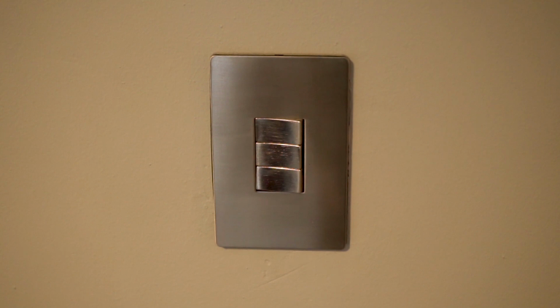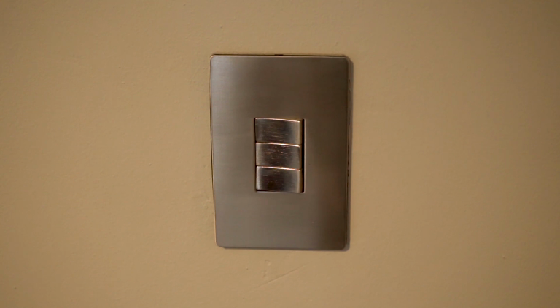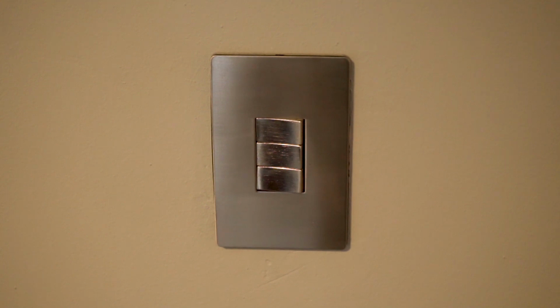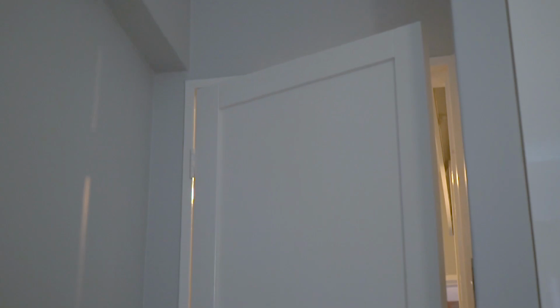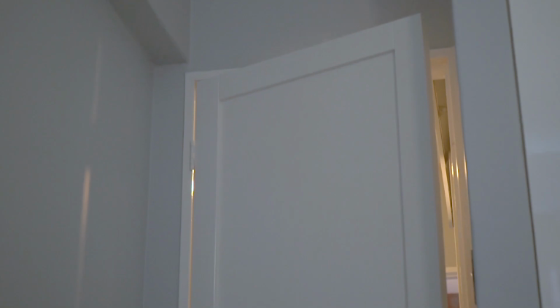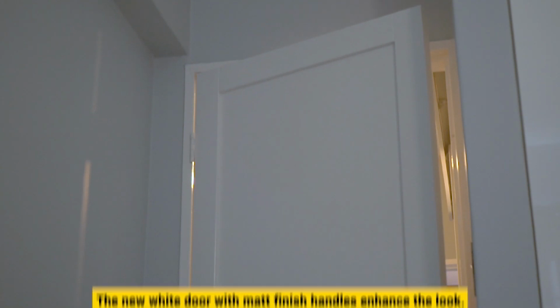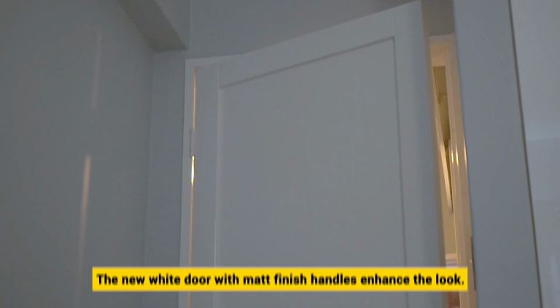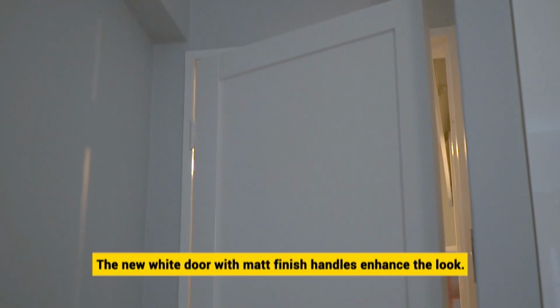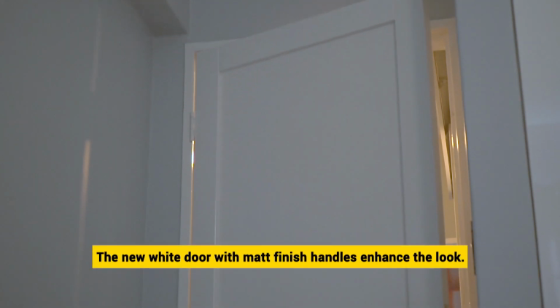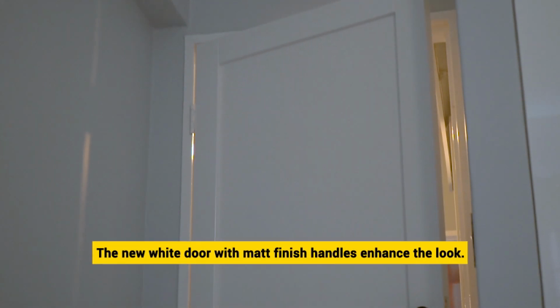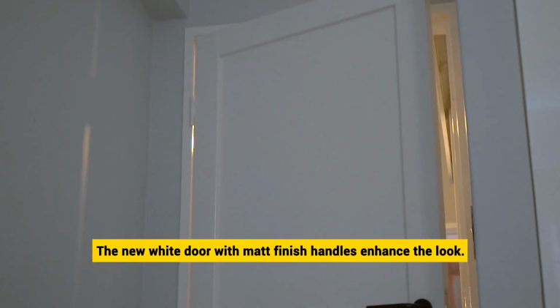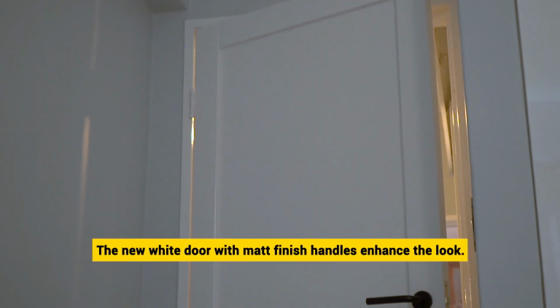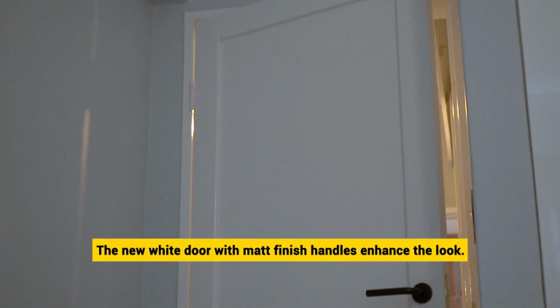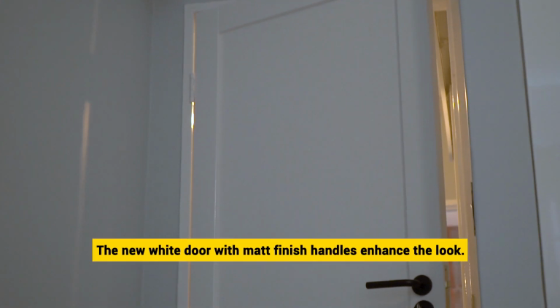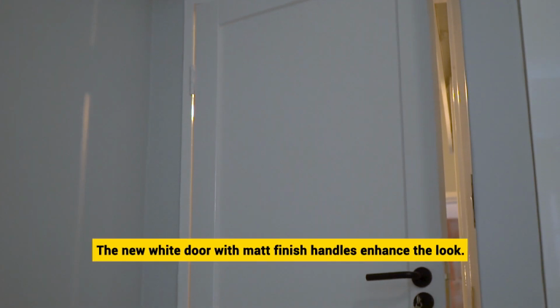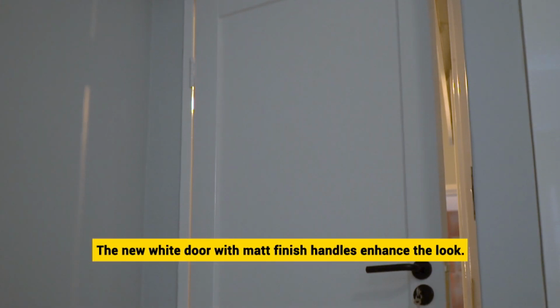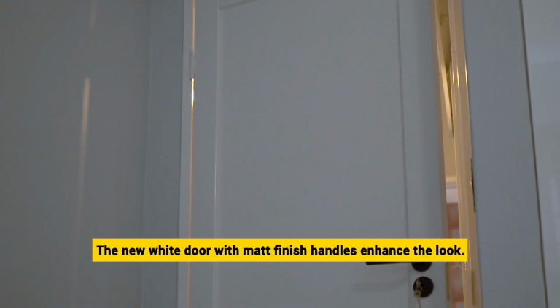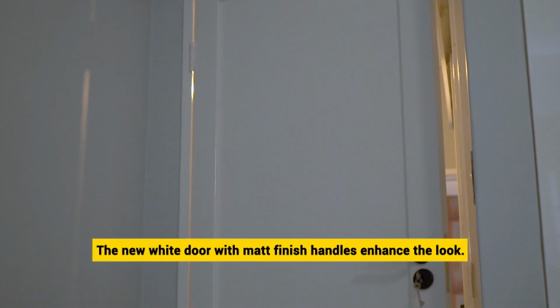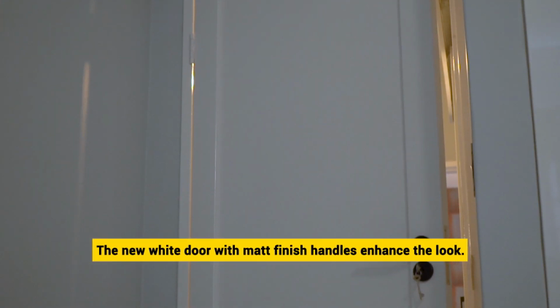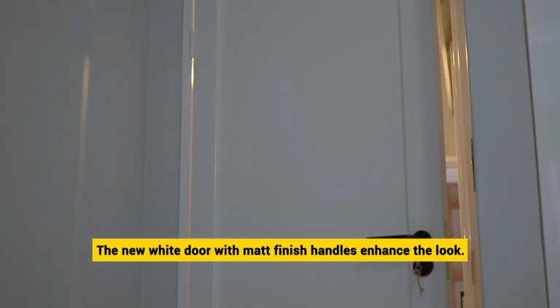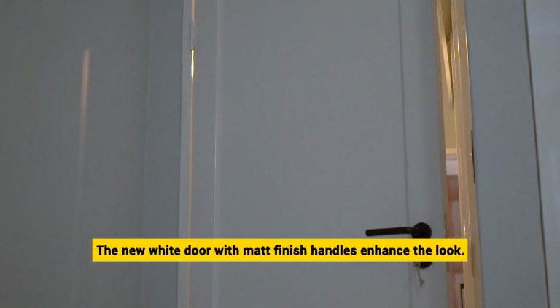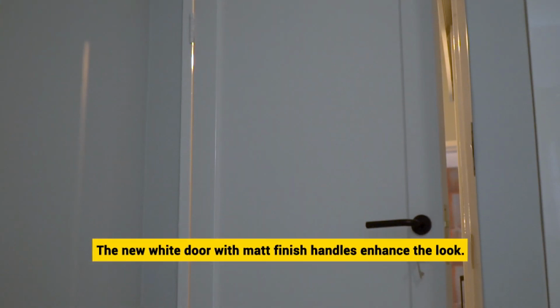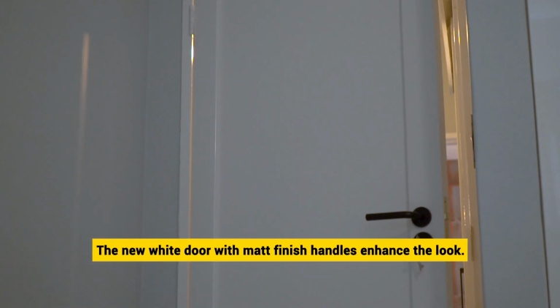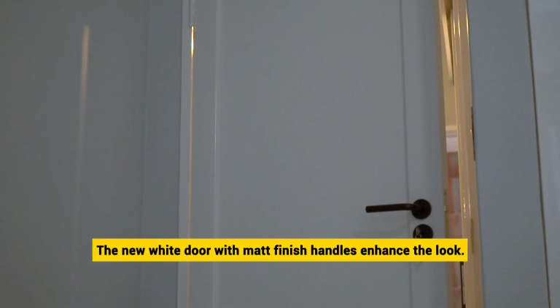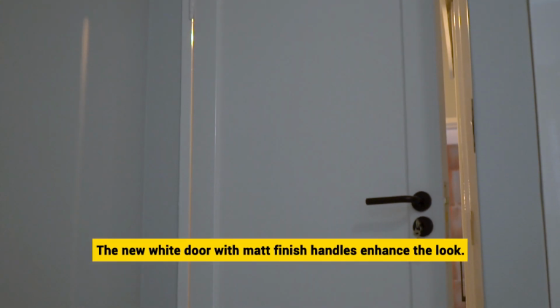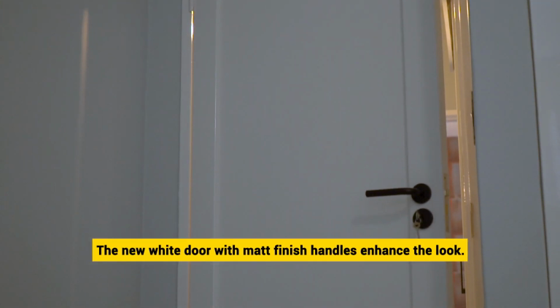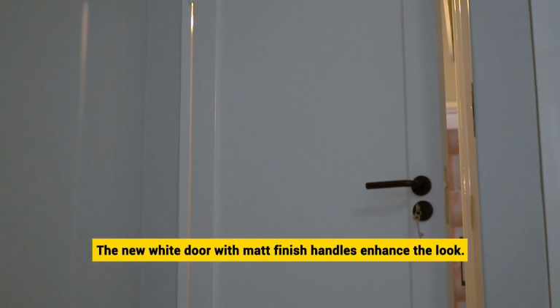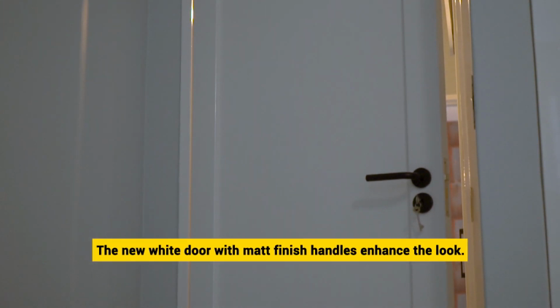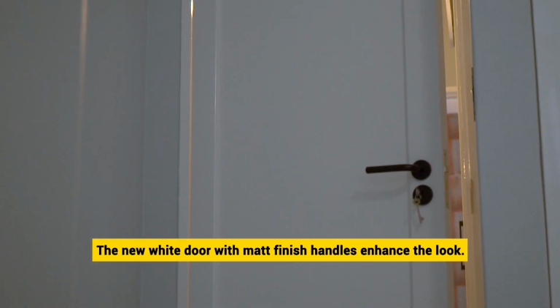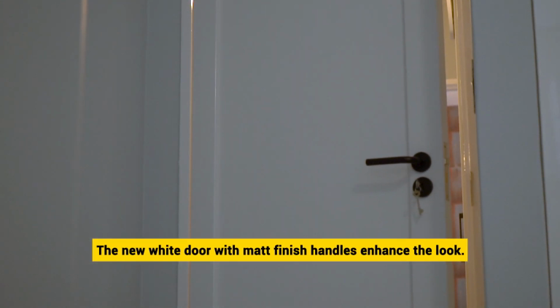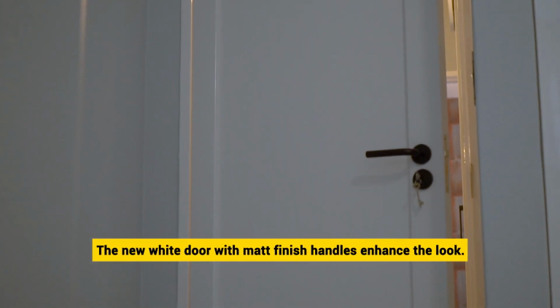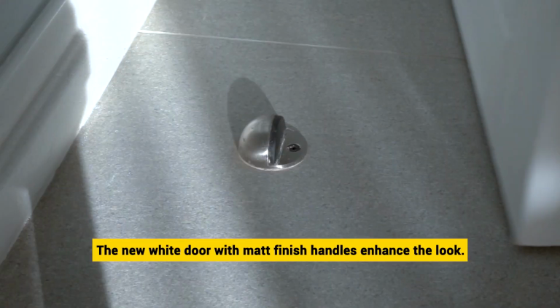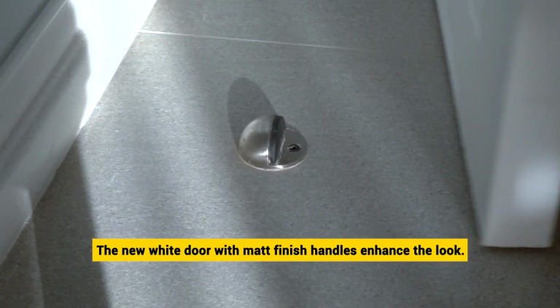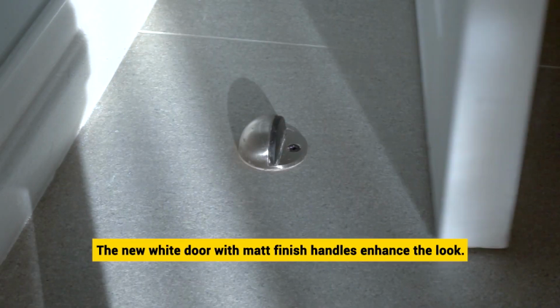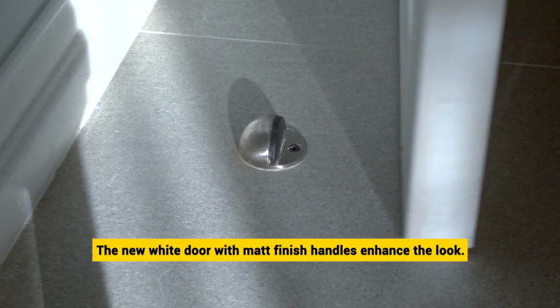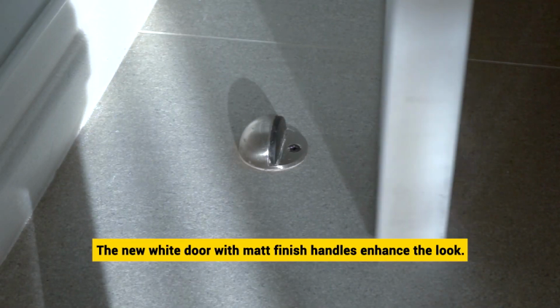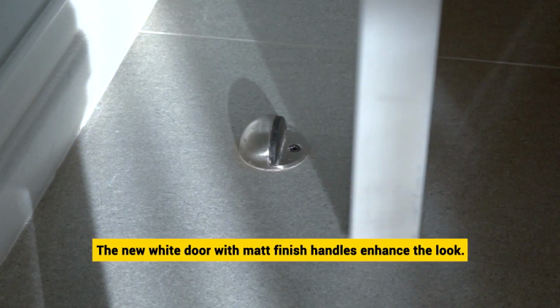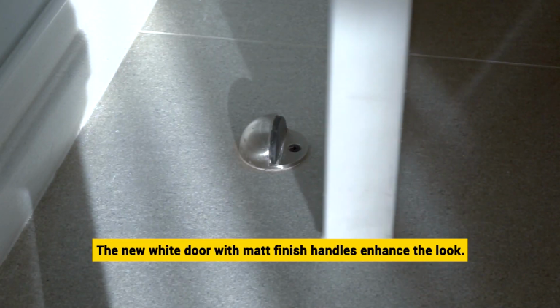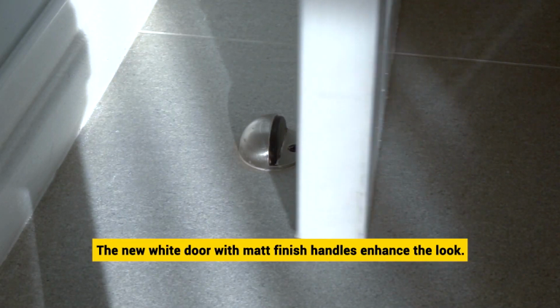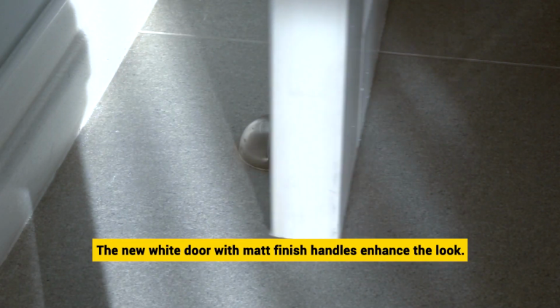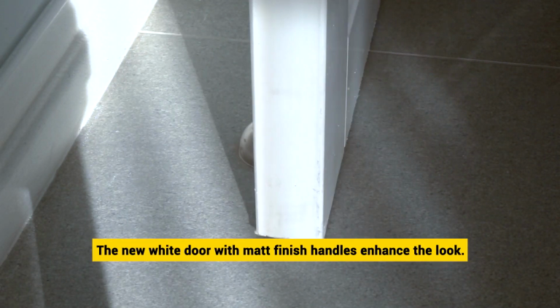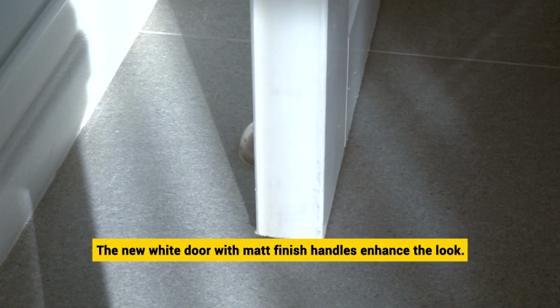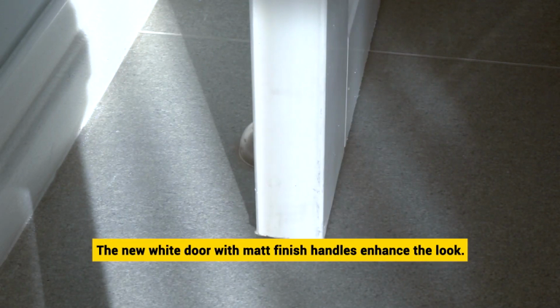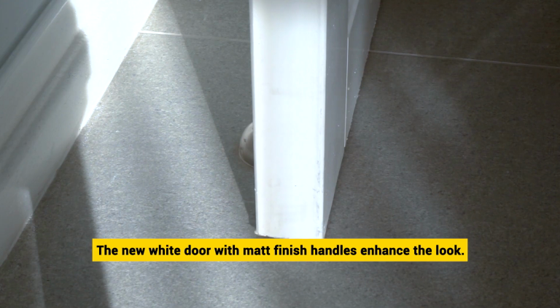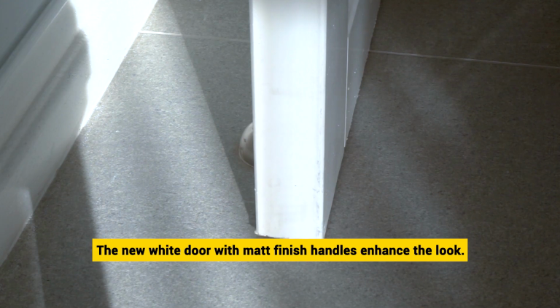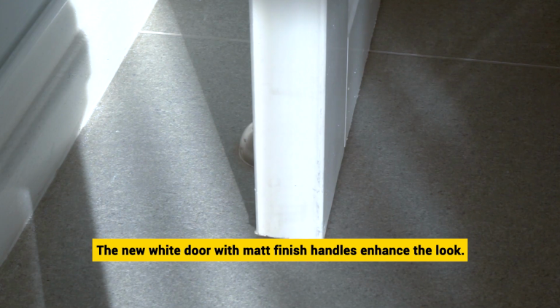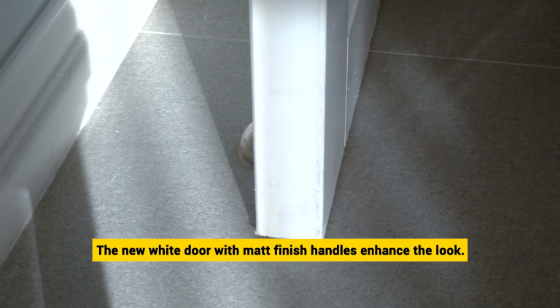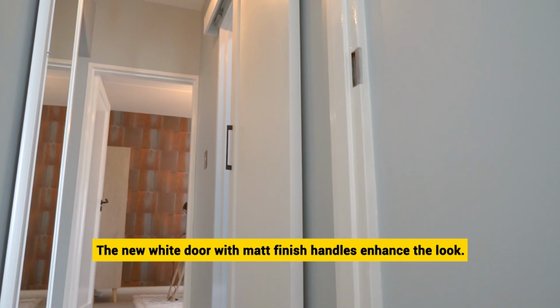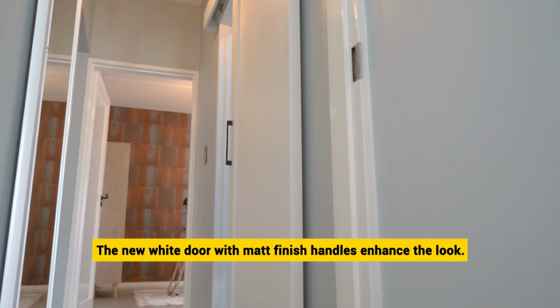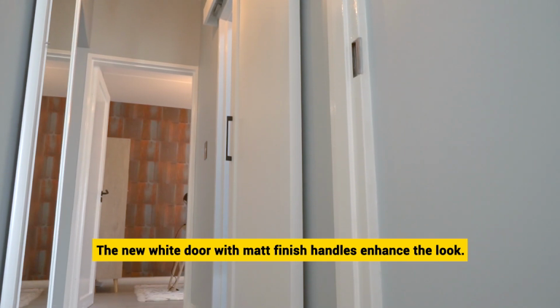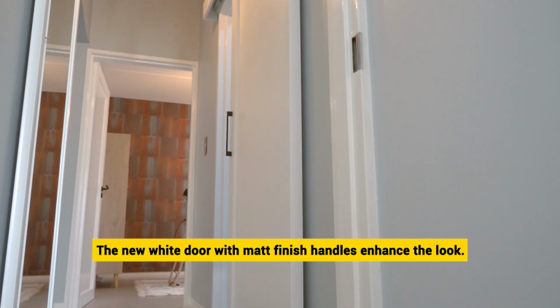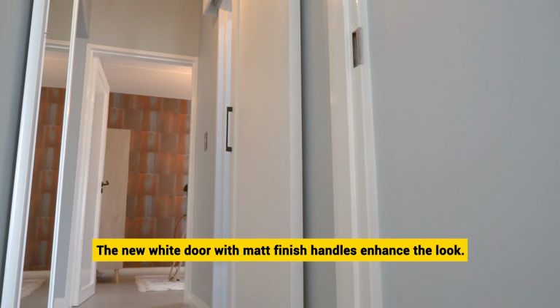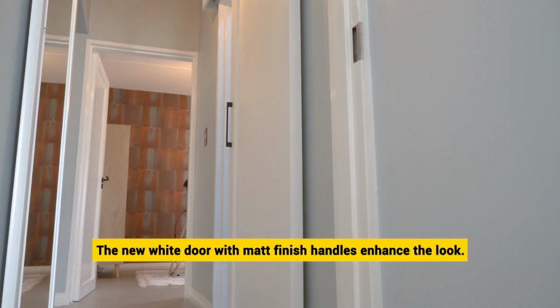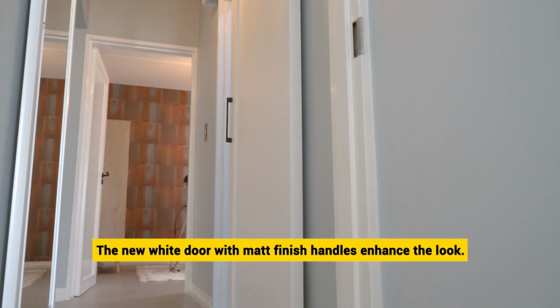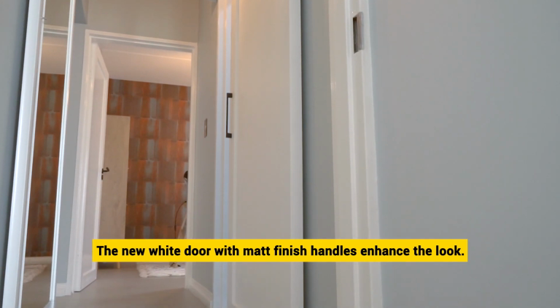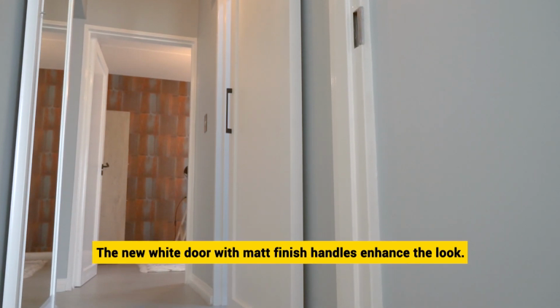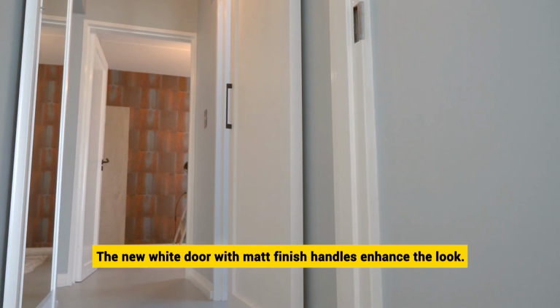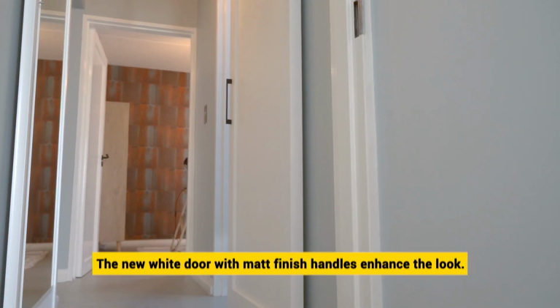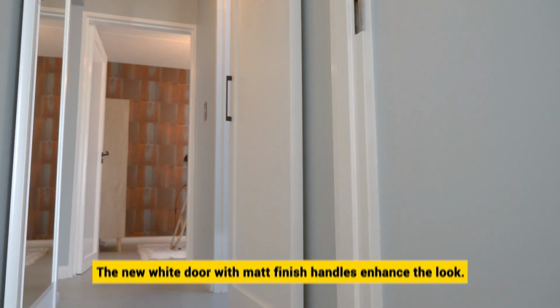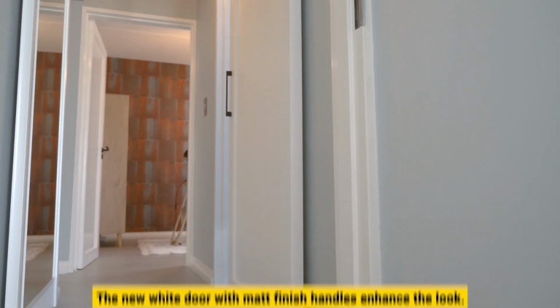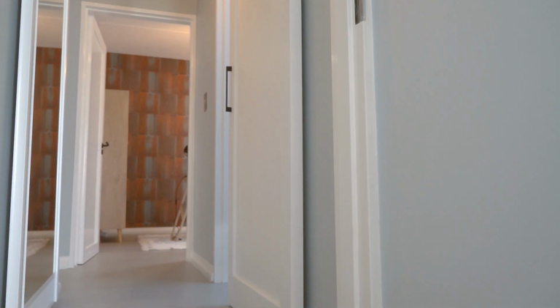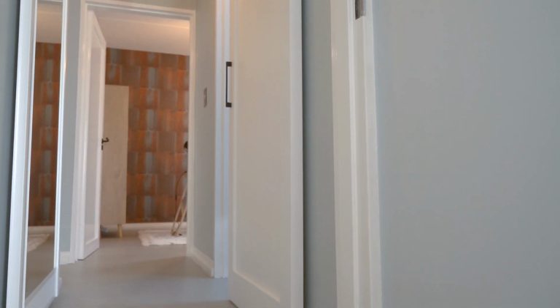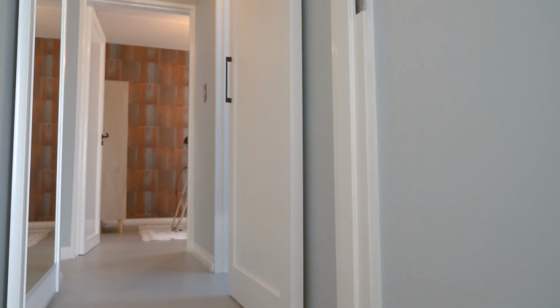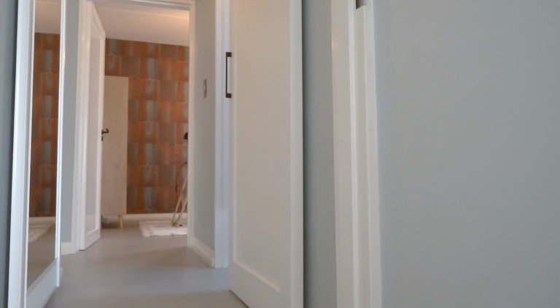The new white door with matte finish handles invites one into this room, enhancing the overall look and appeal.